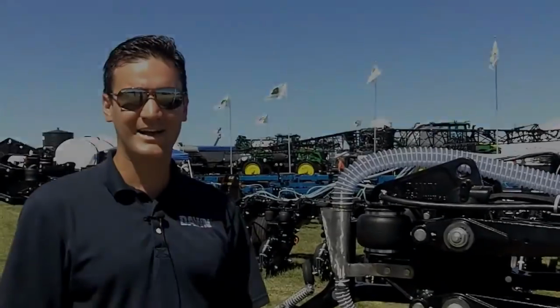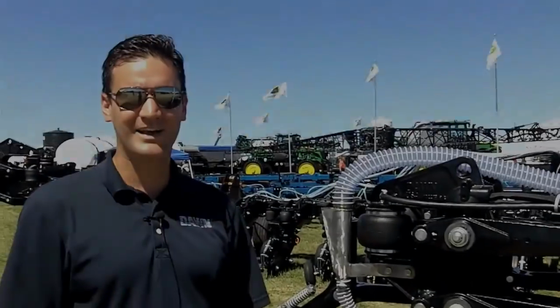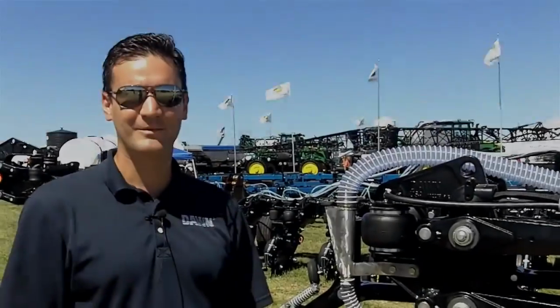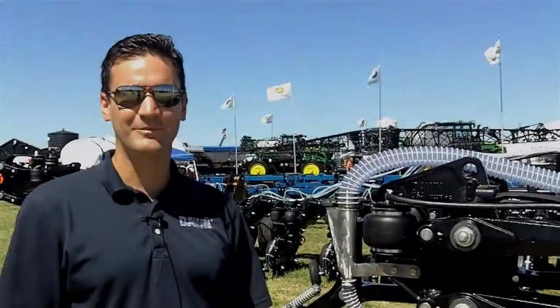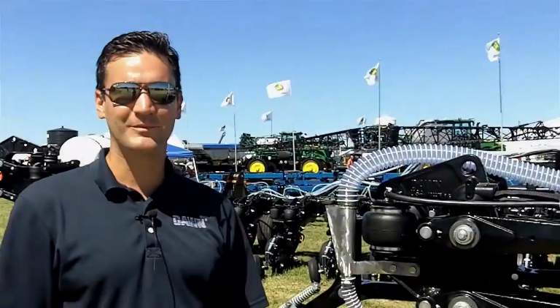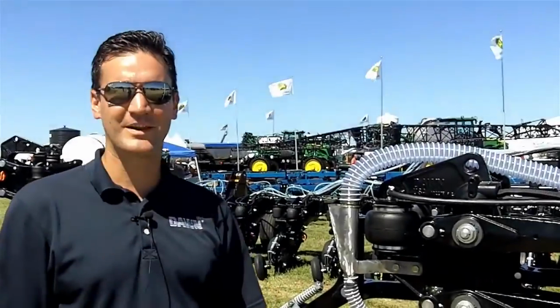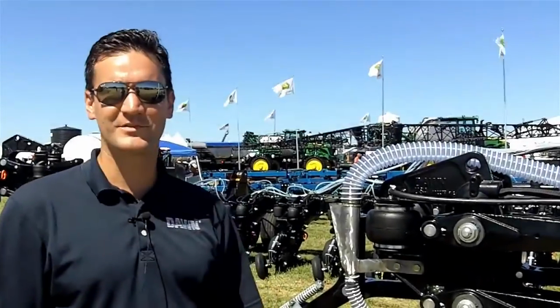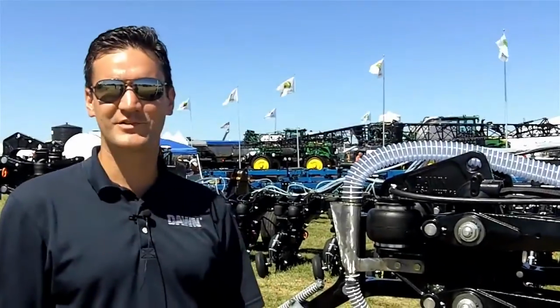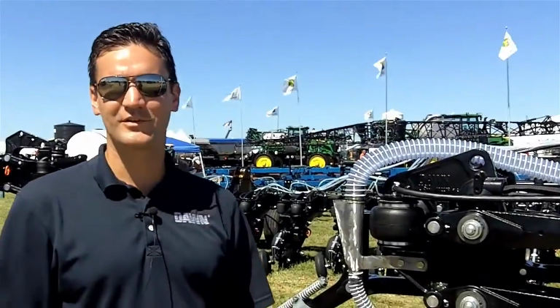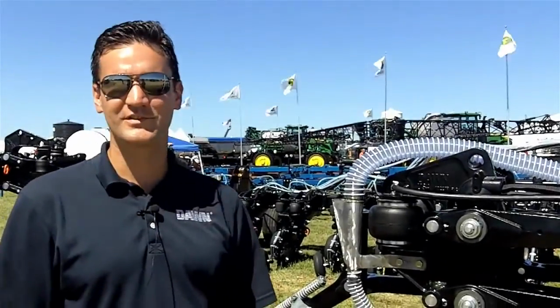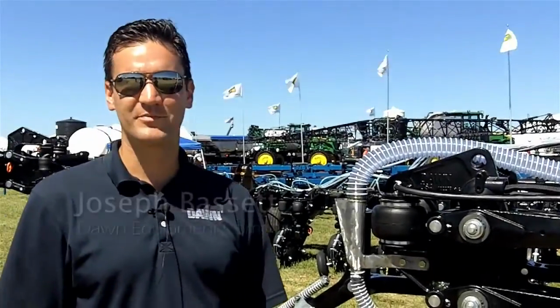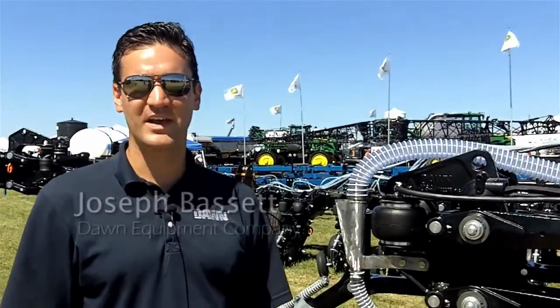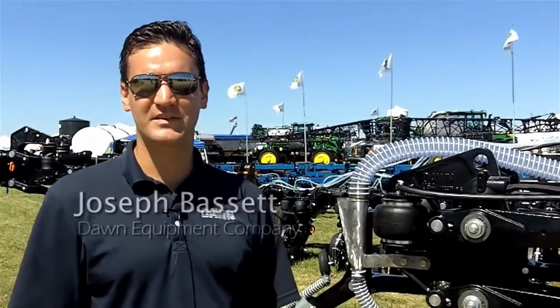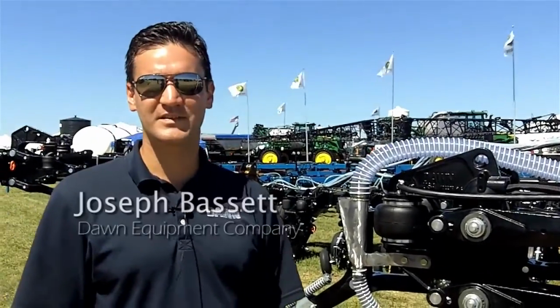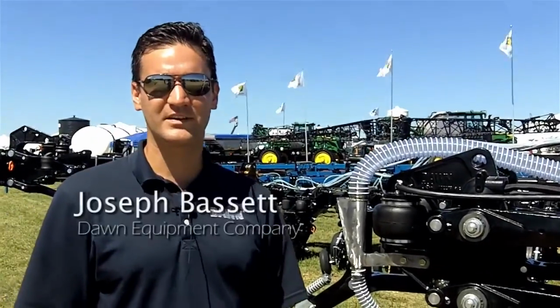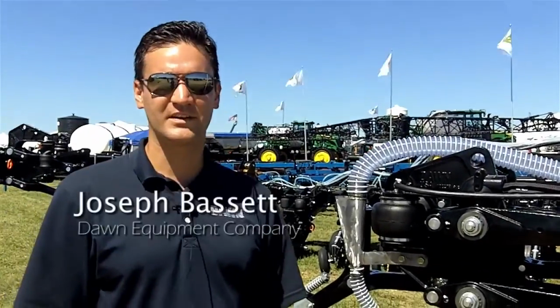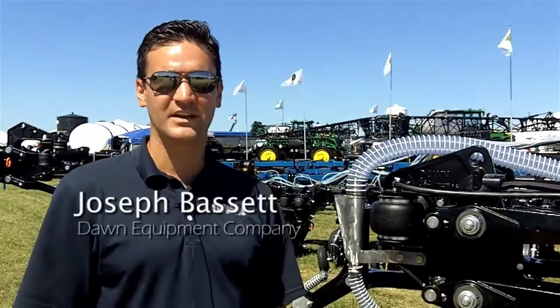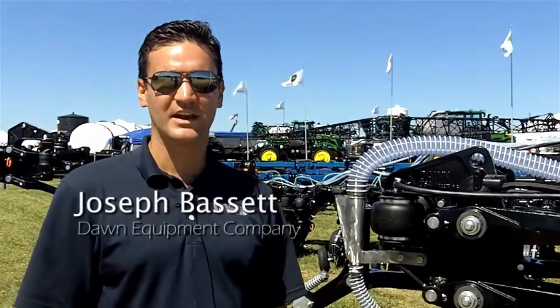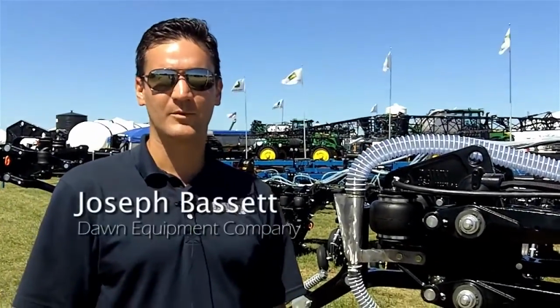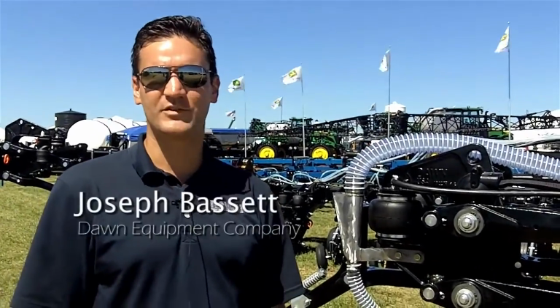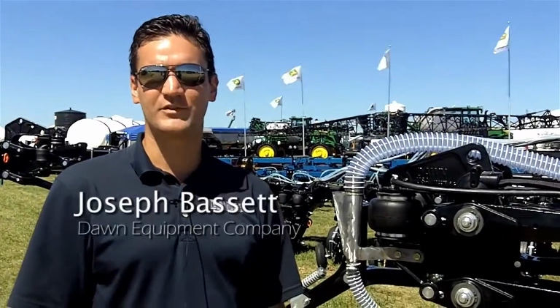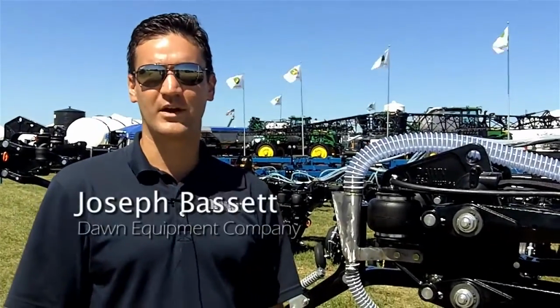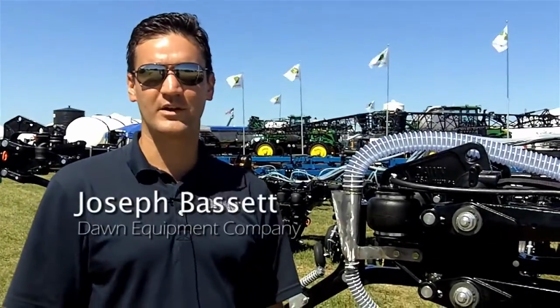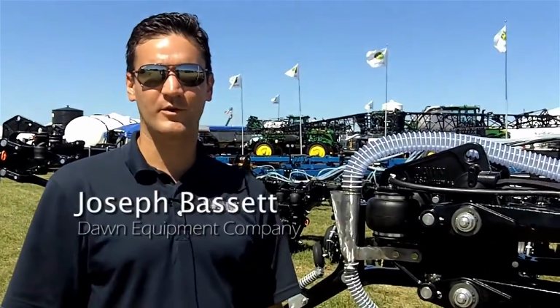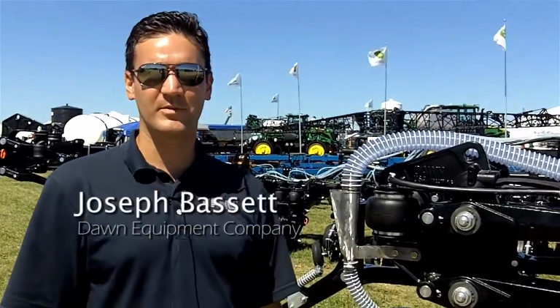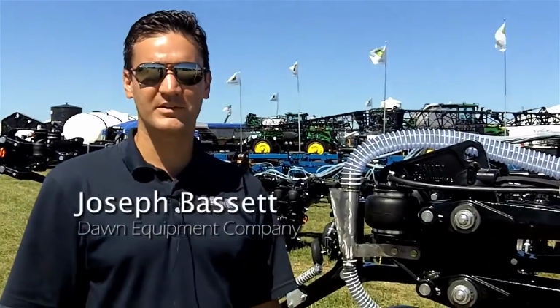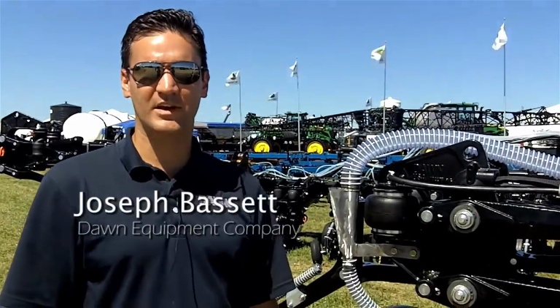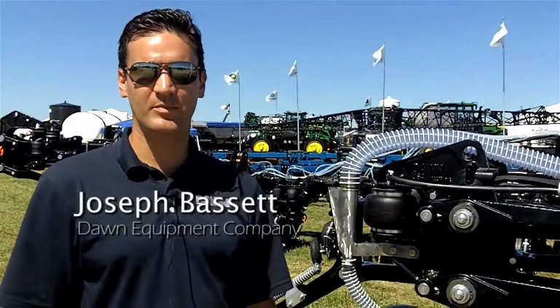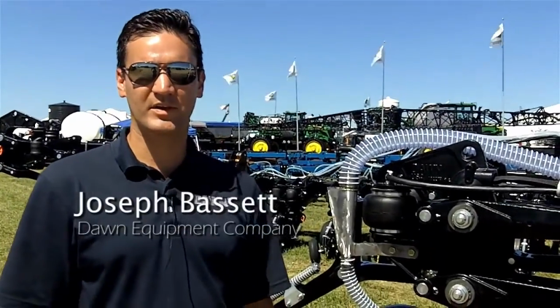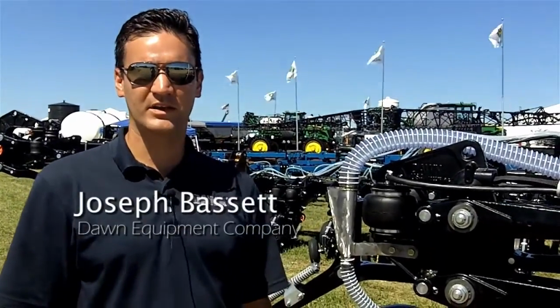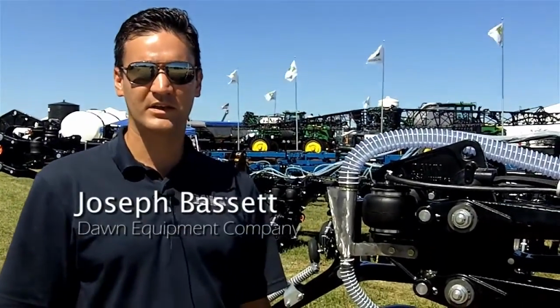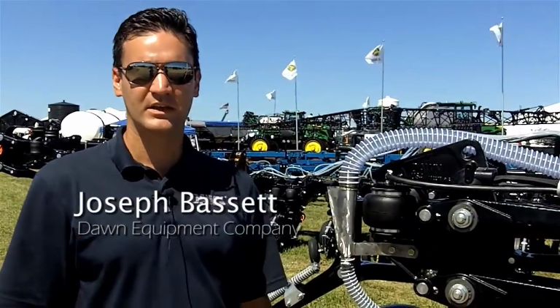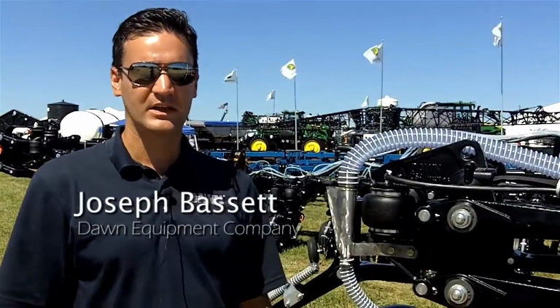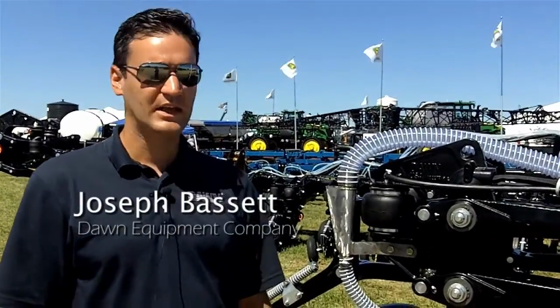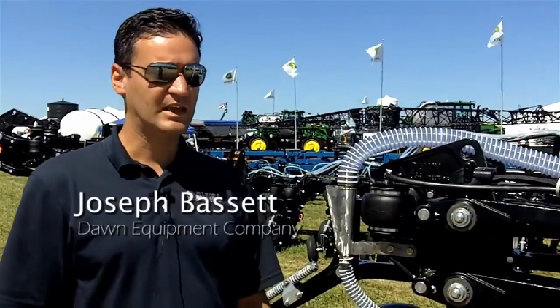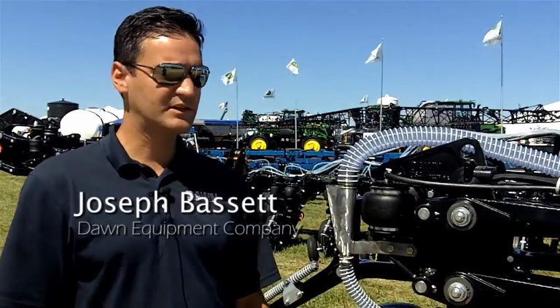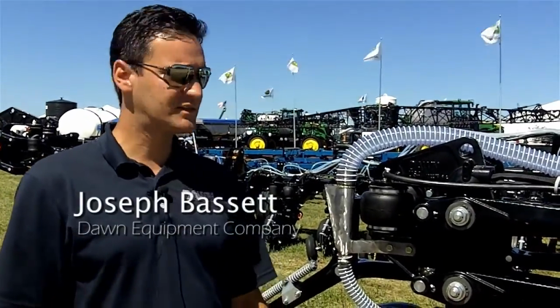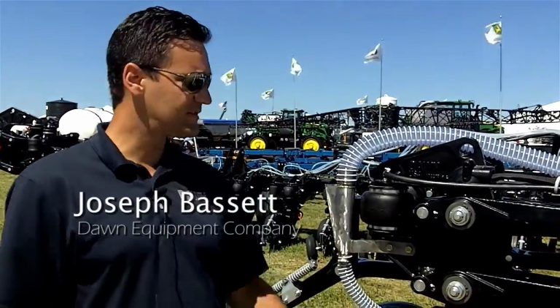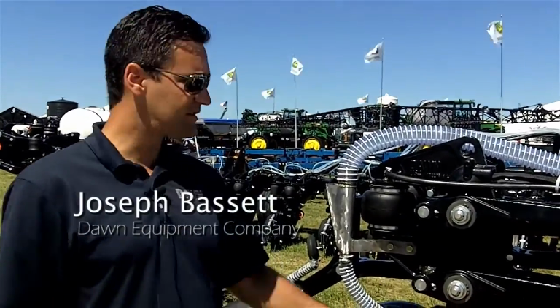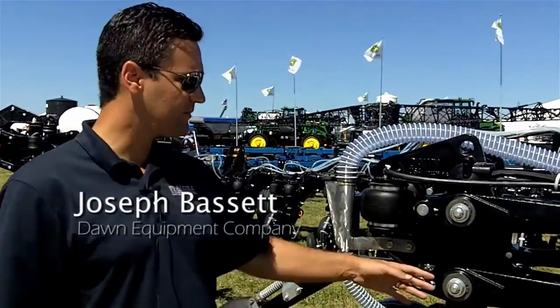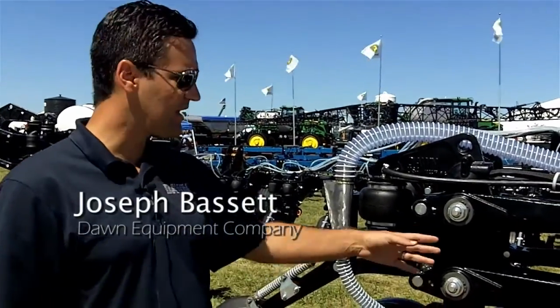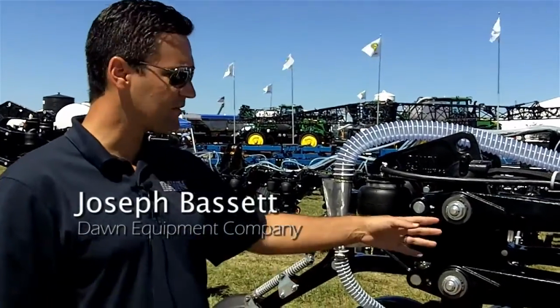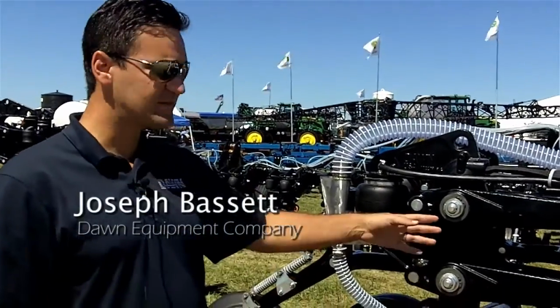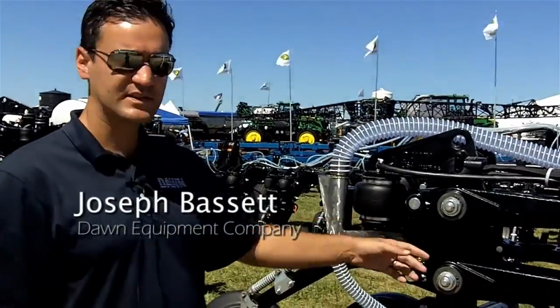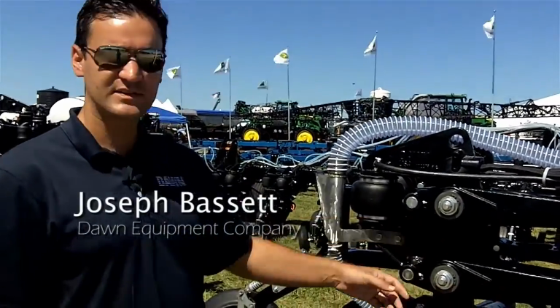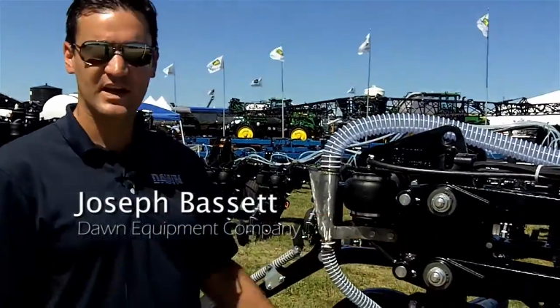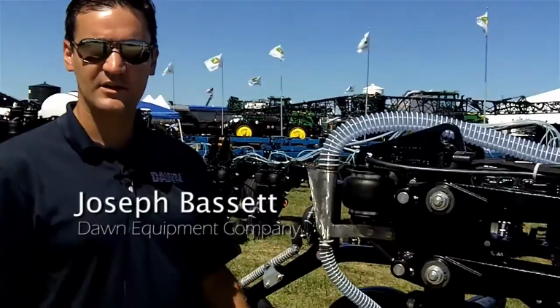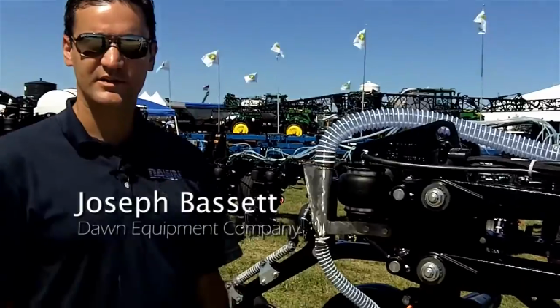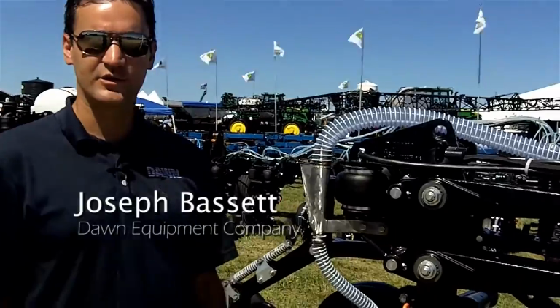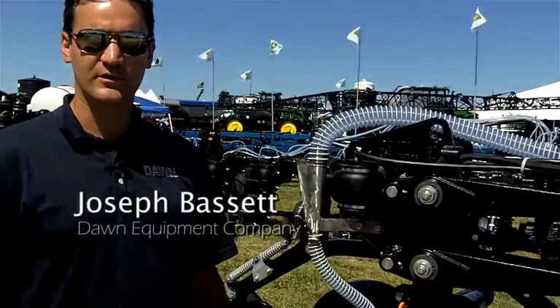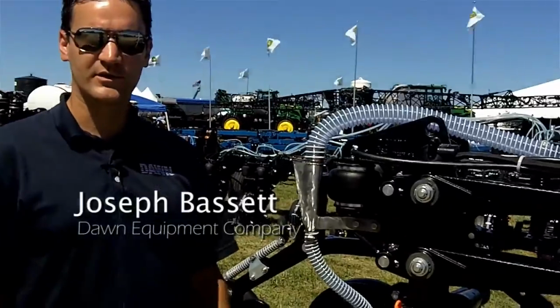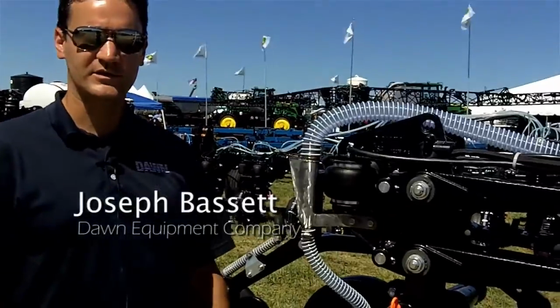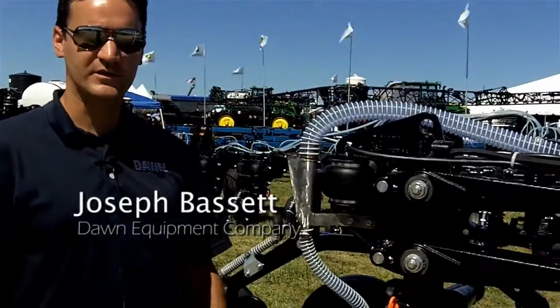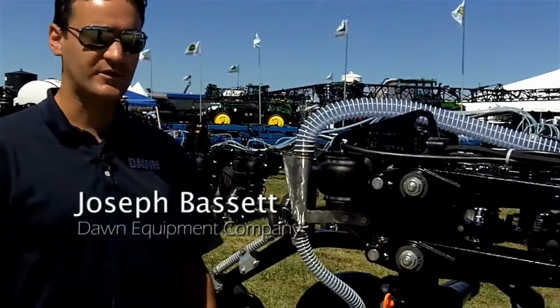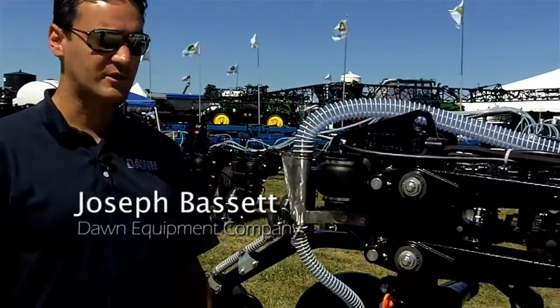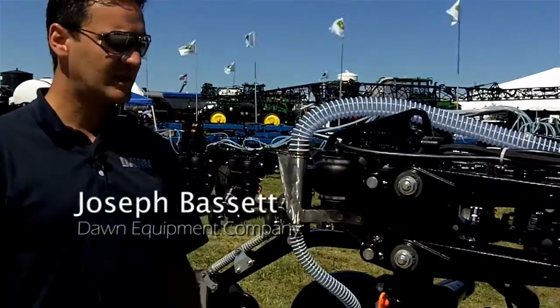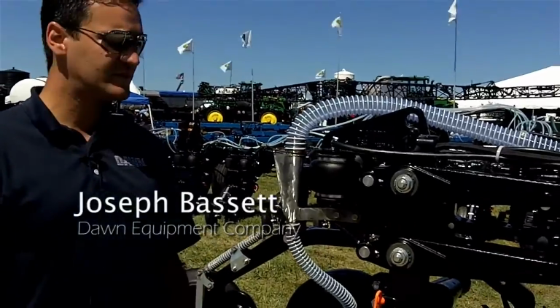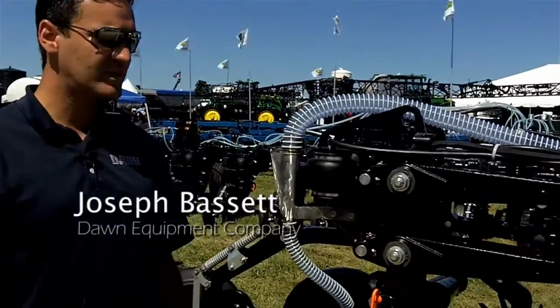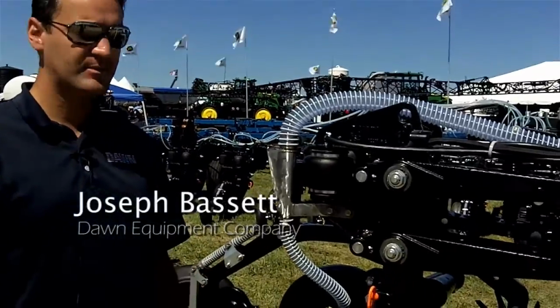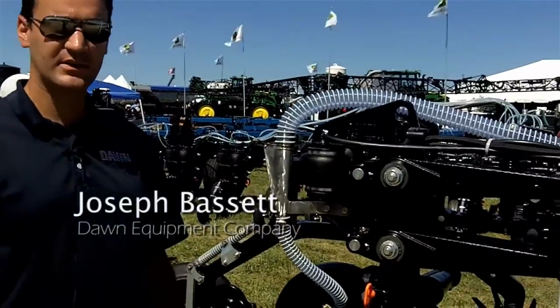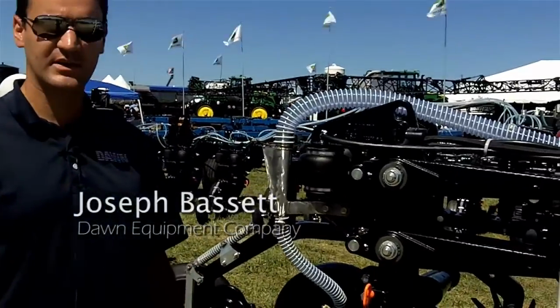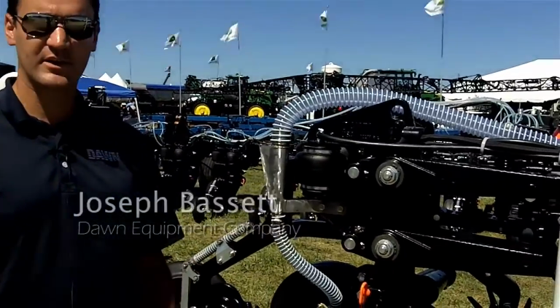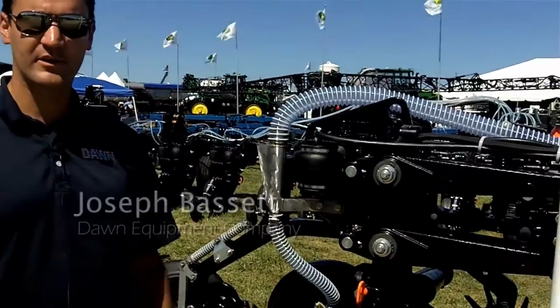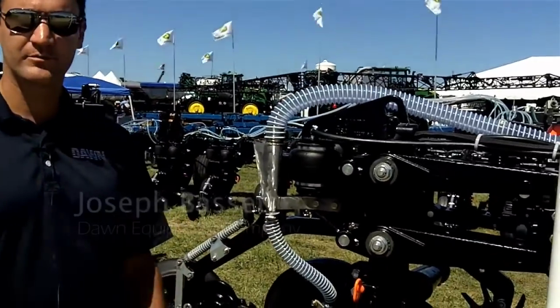Hi, my name is Joseph Bassett. I'm with Dawn Equipment Company, and this is the Model 6000 Universal Fertilizer Applicator.